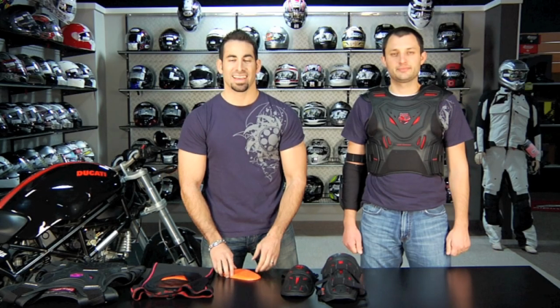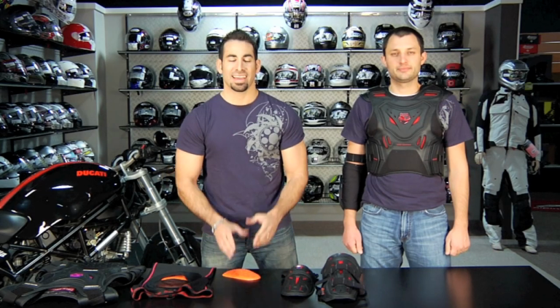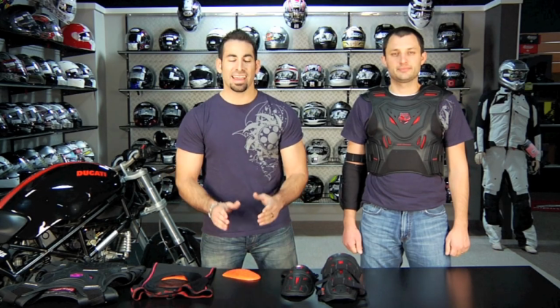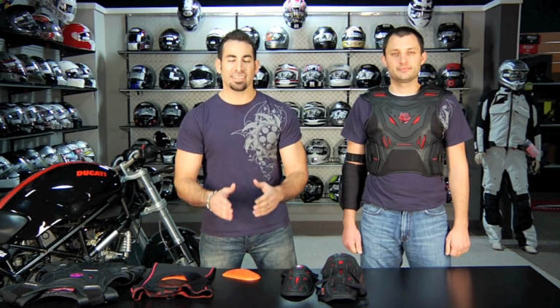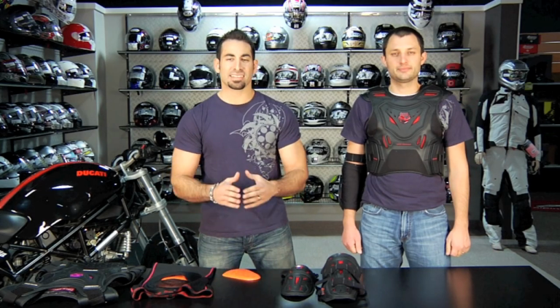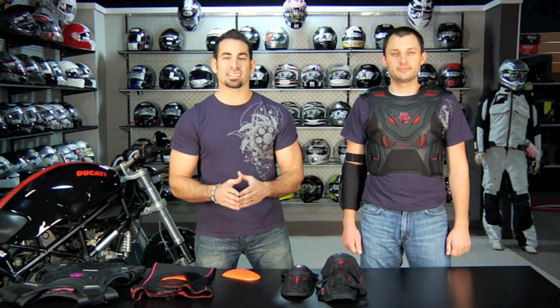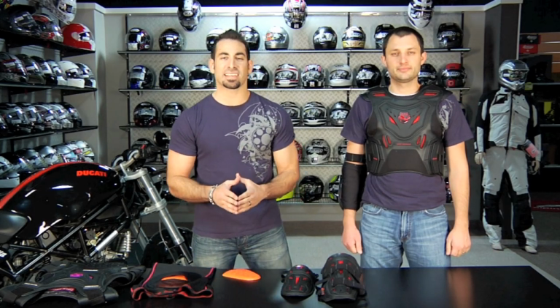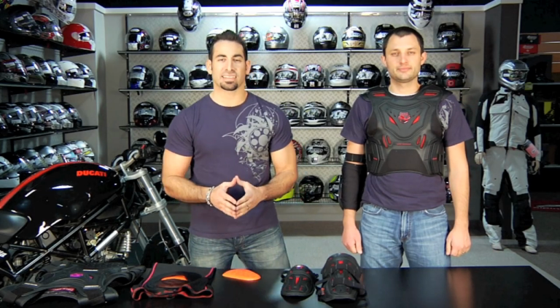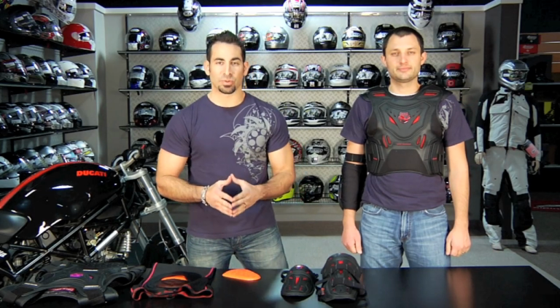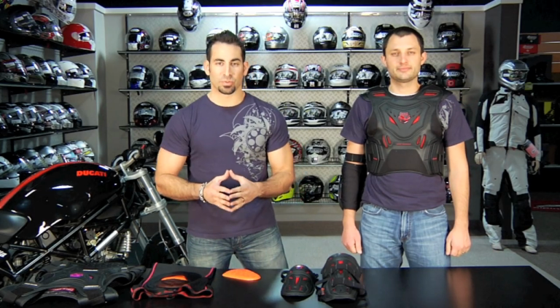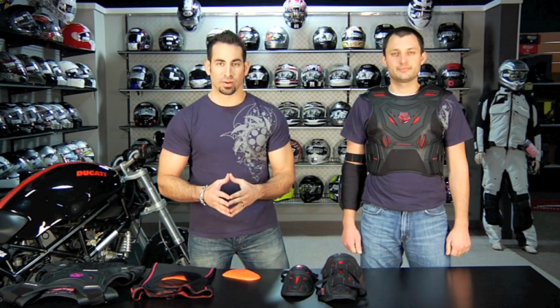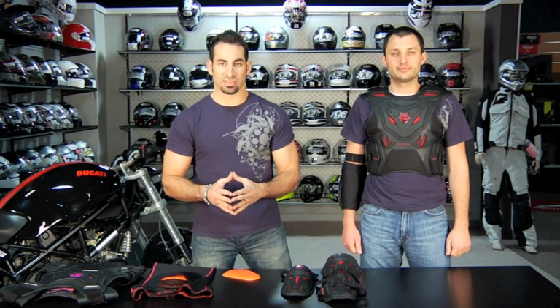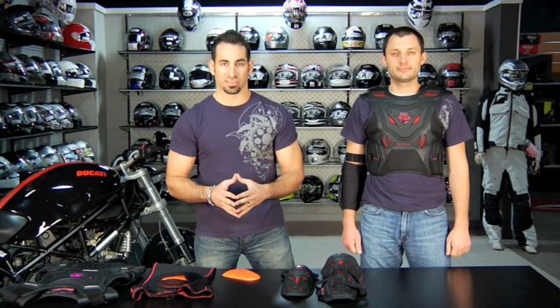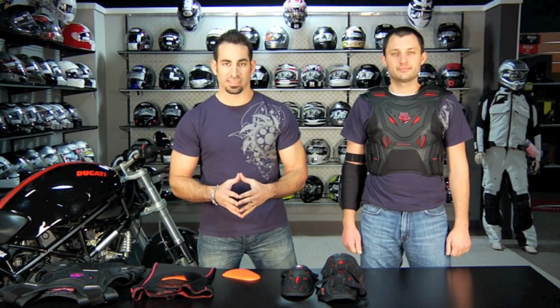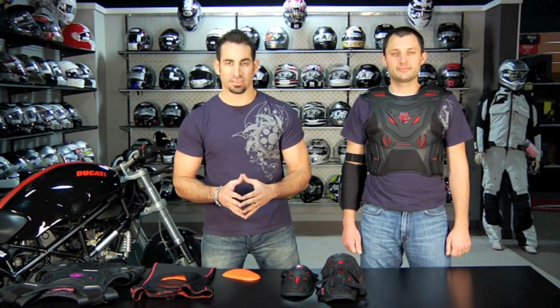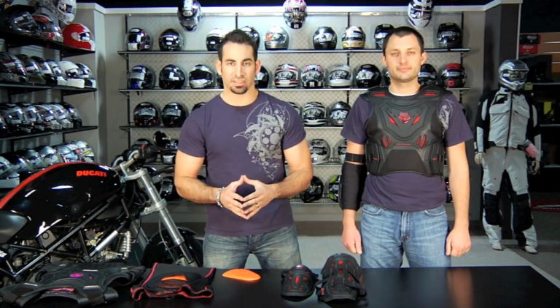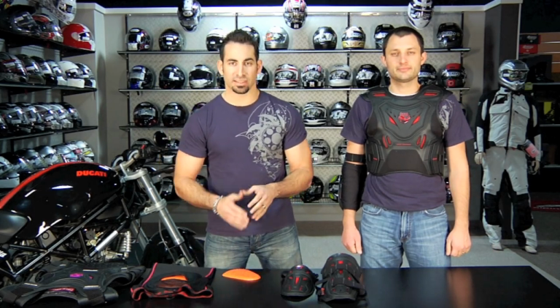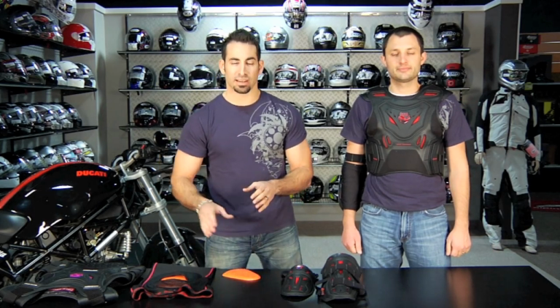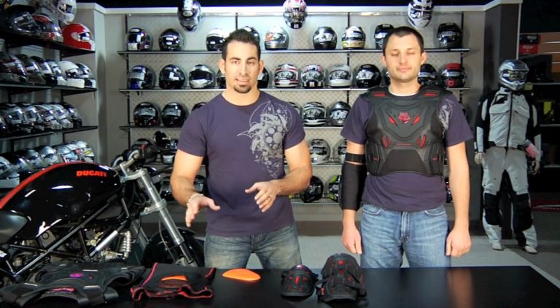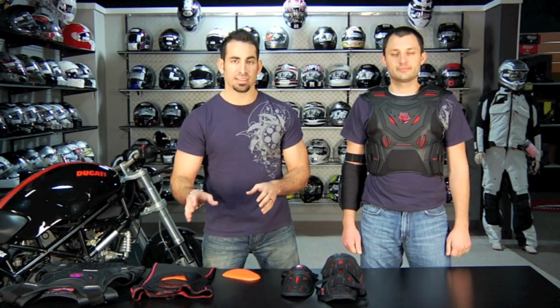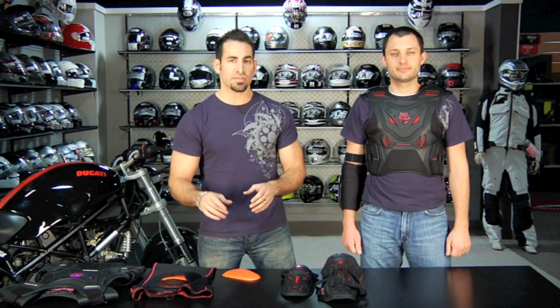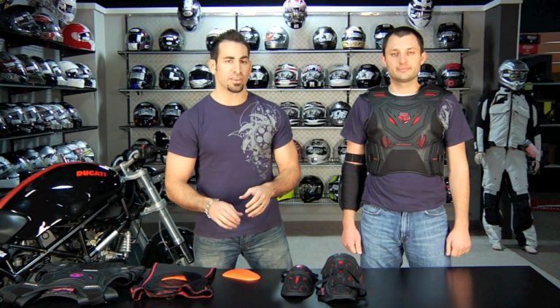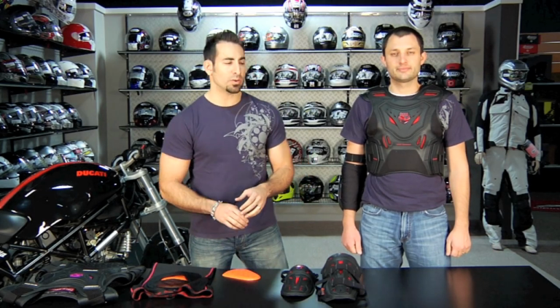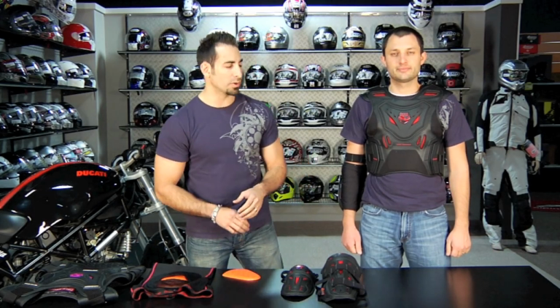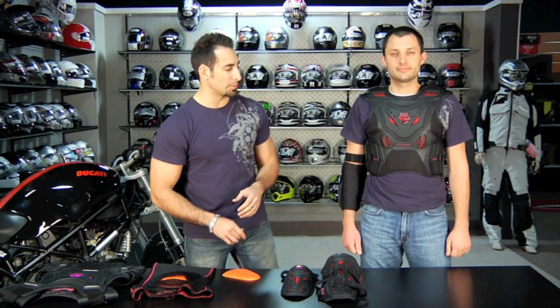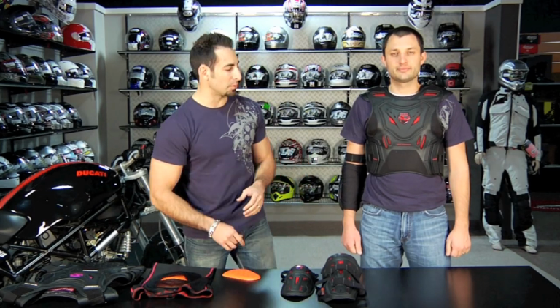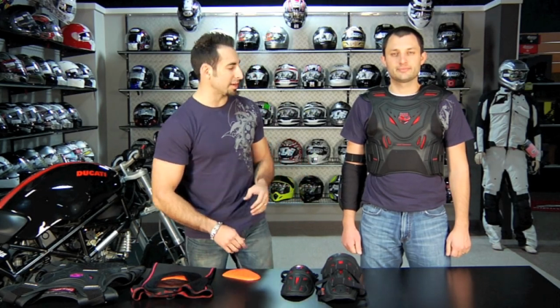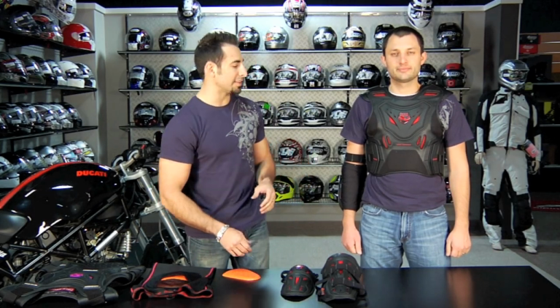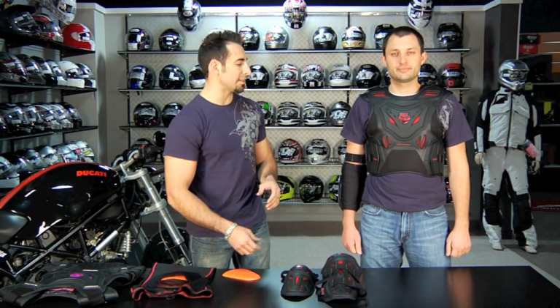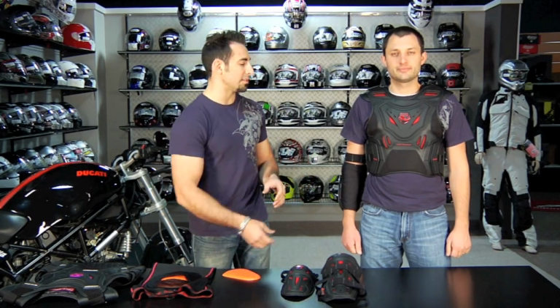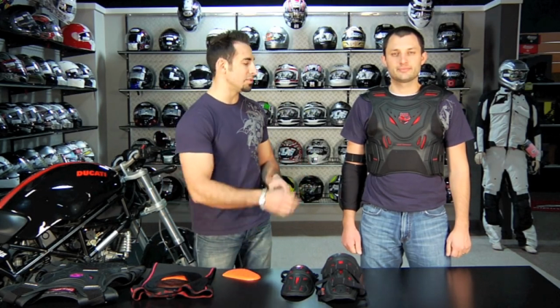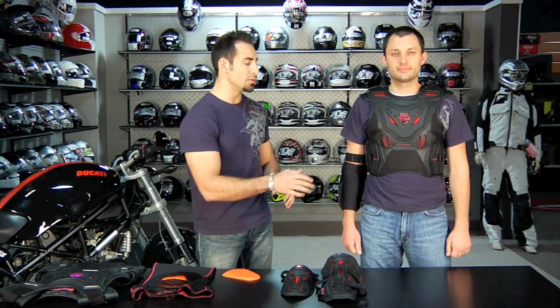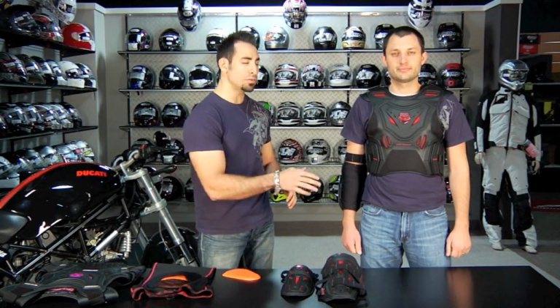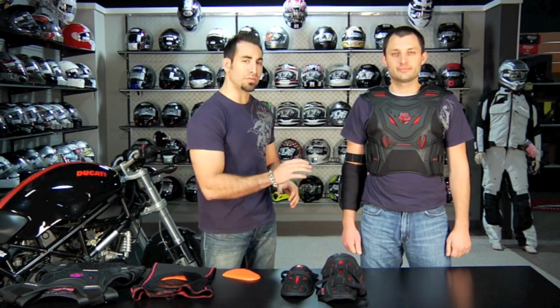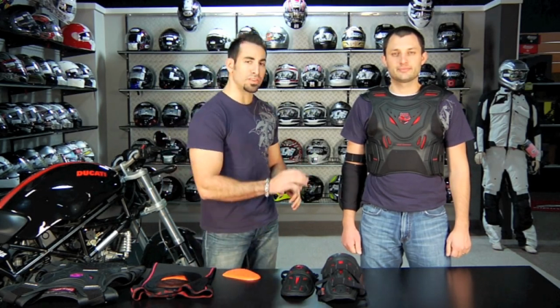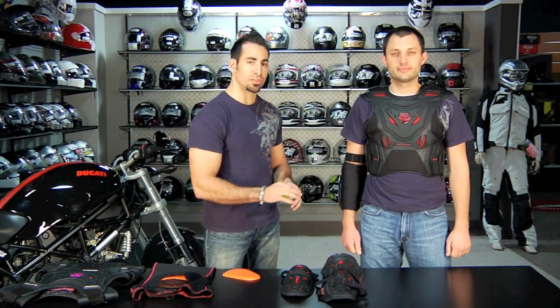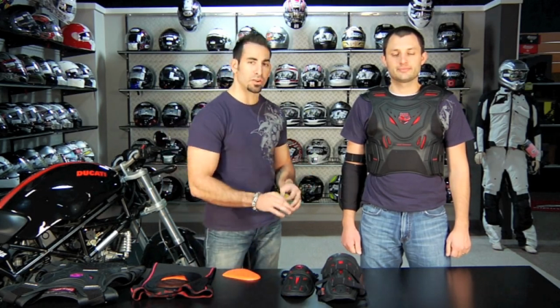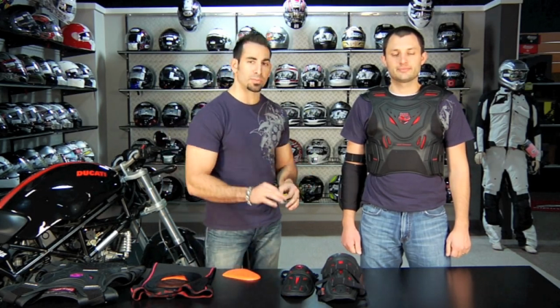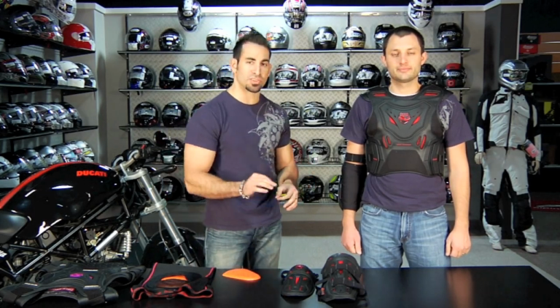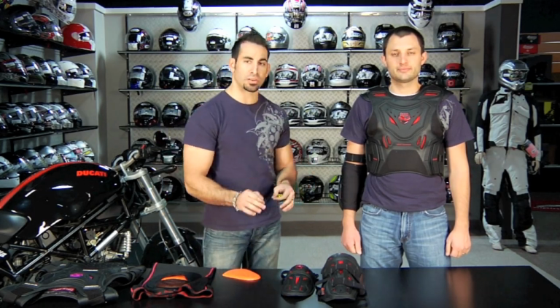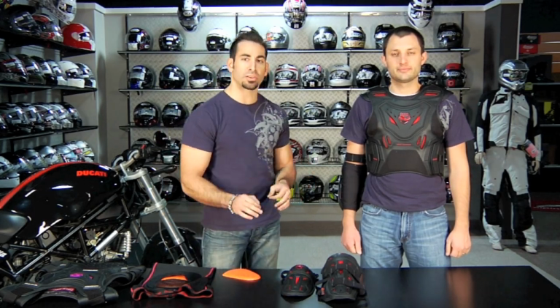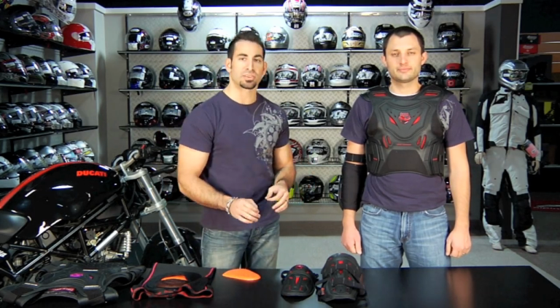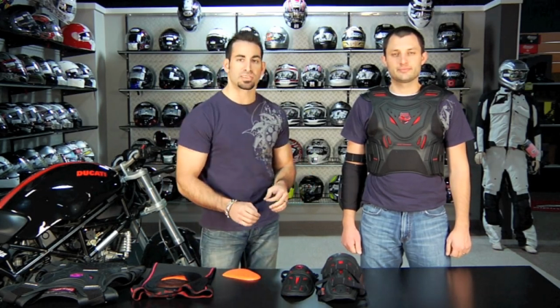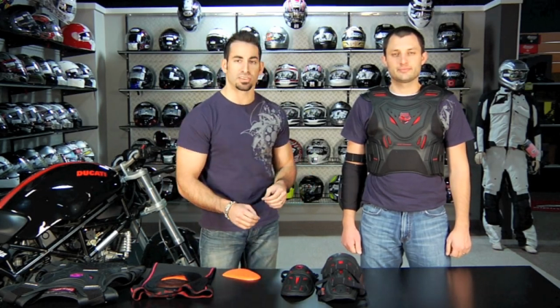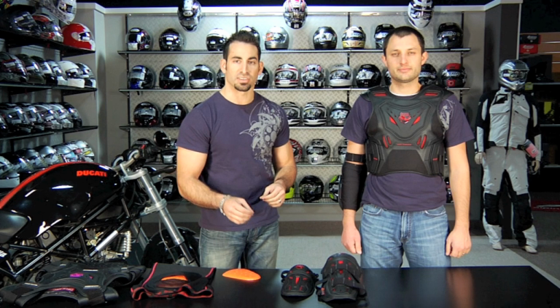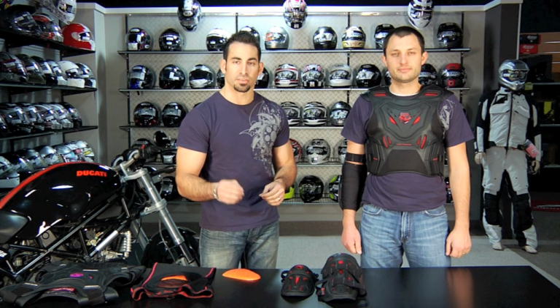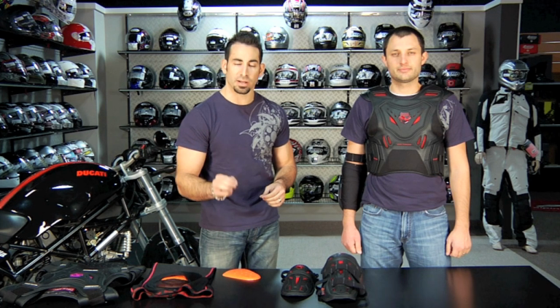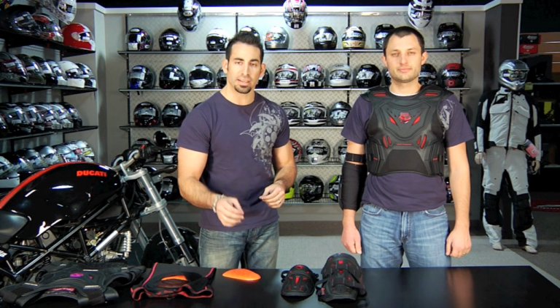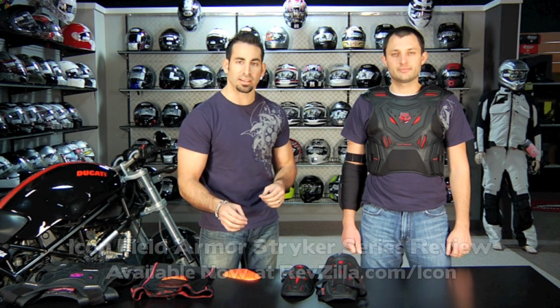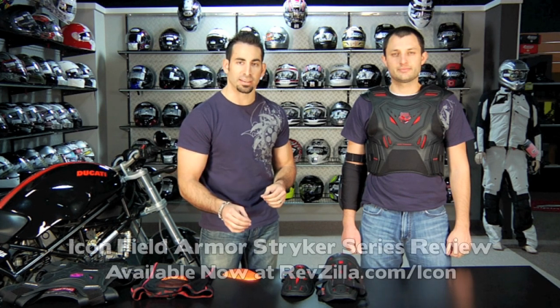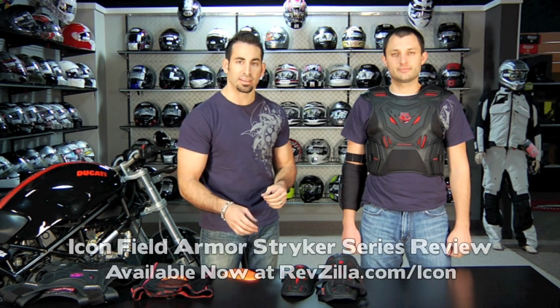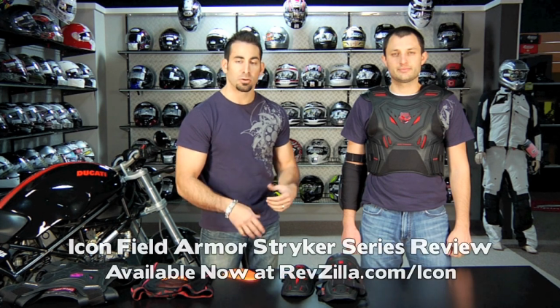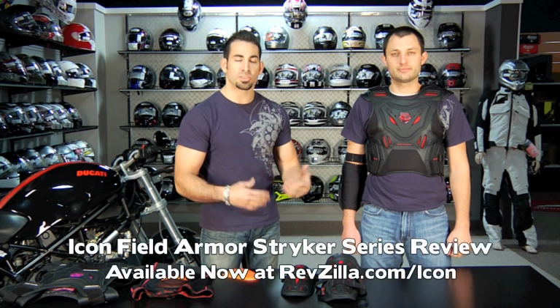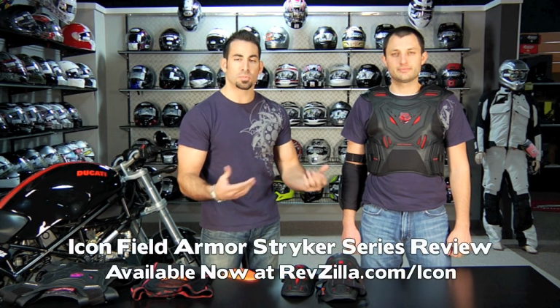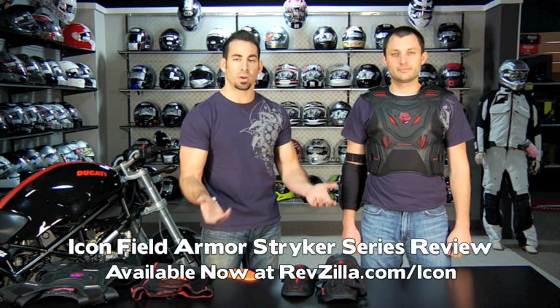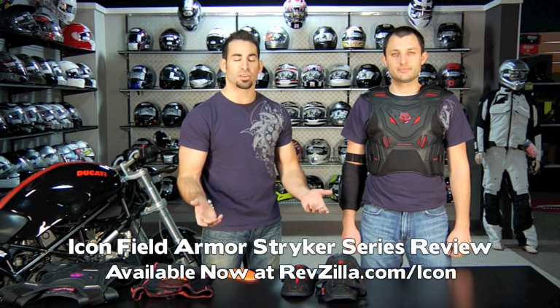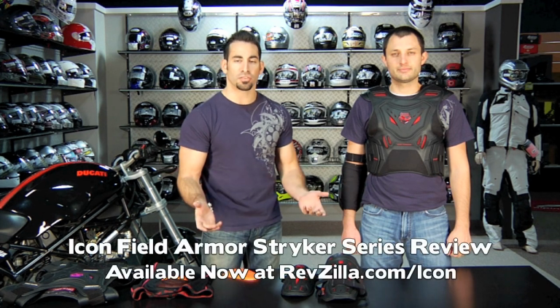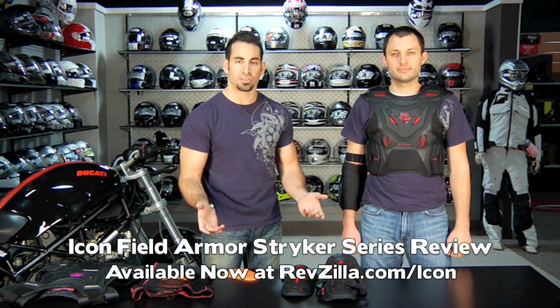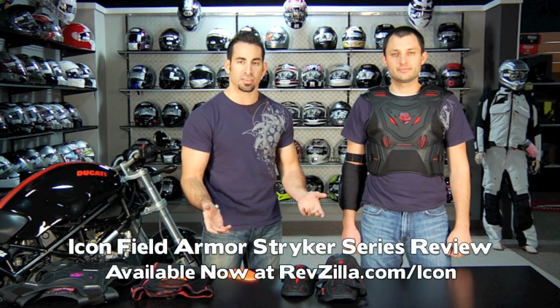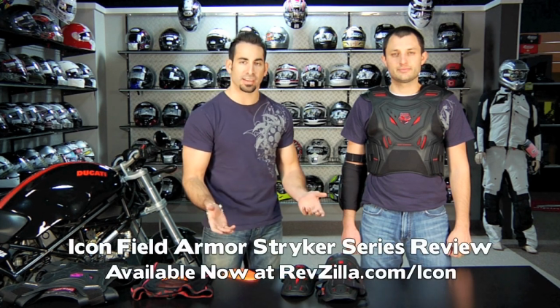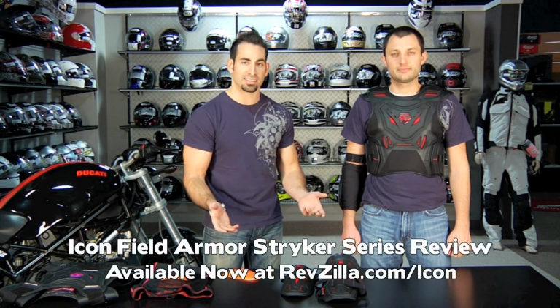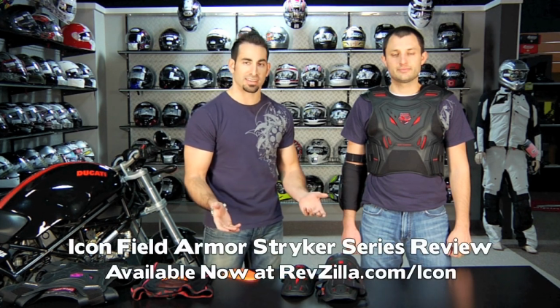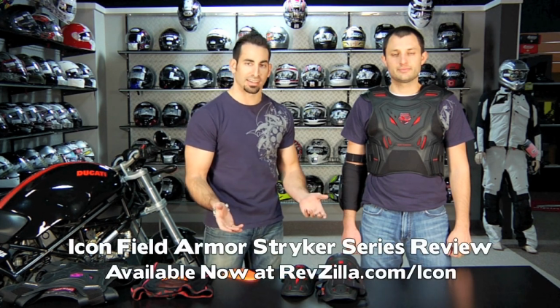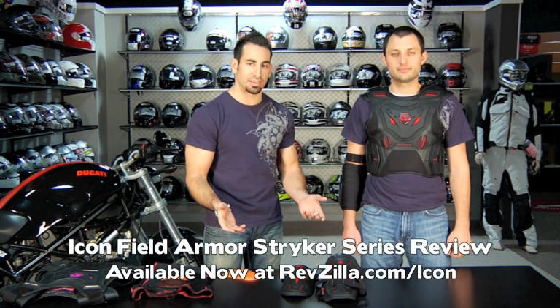Hey, this is Anthony with RevZilla TV, and in this video we're going to break down the new Field Armor Striker series from Icon, which is brand new for 2011.